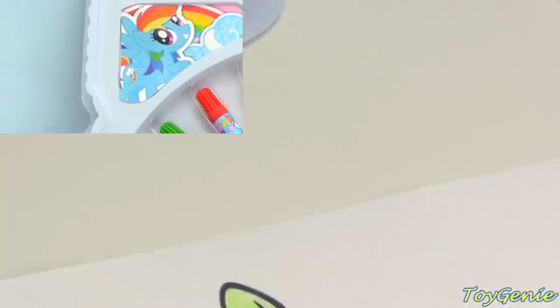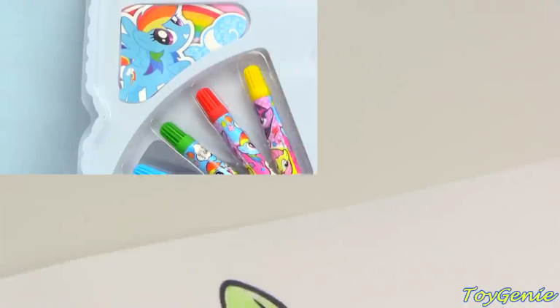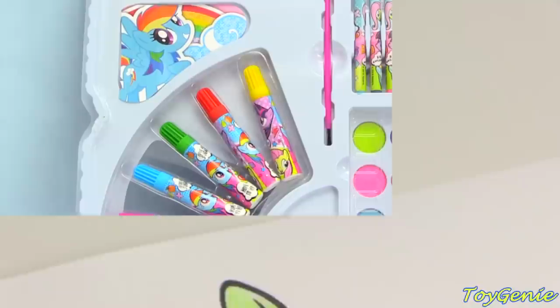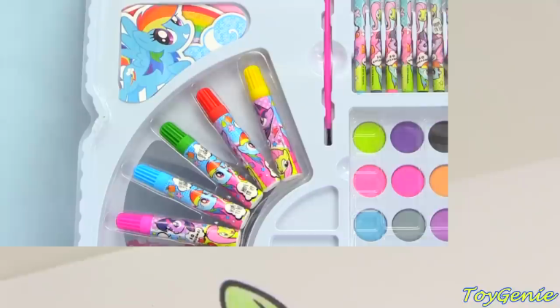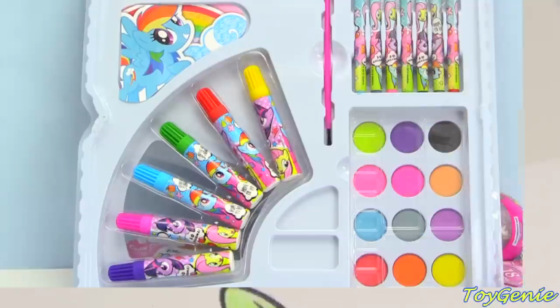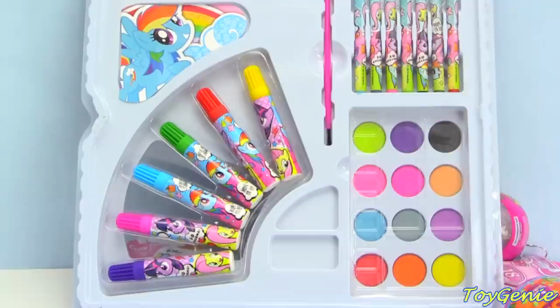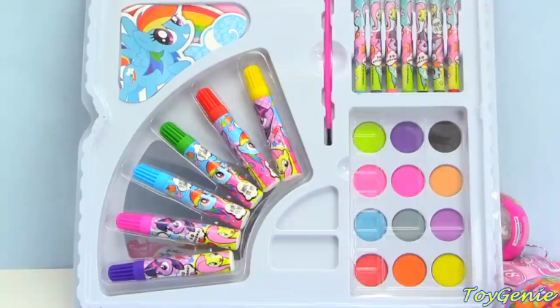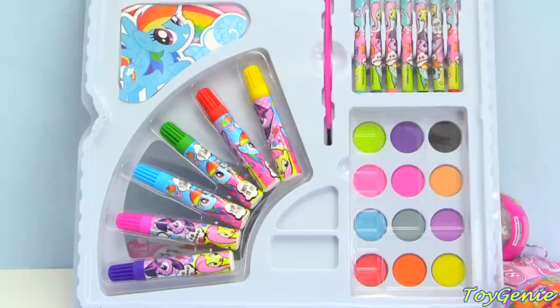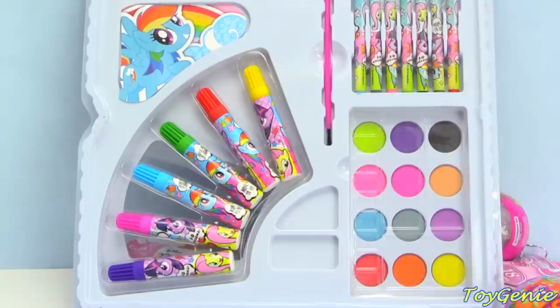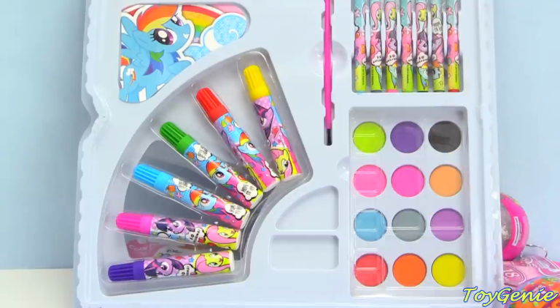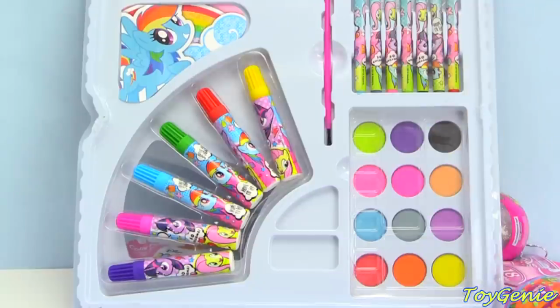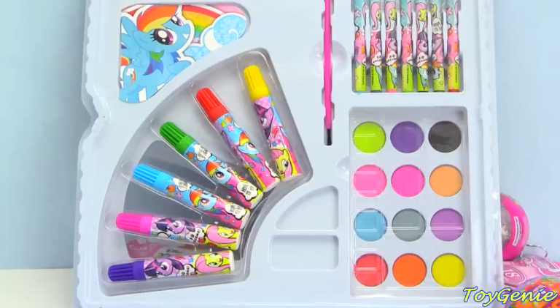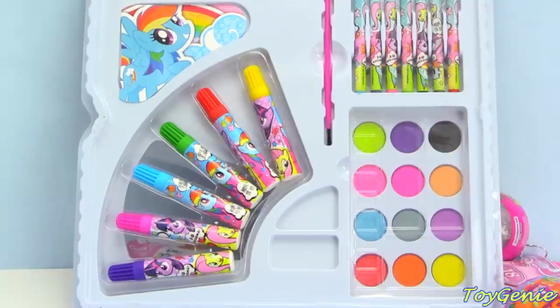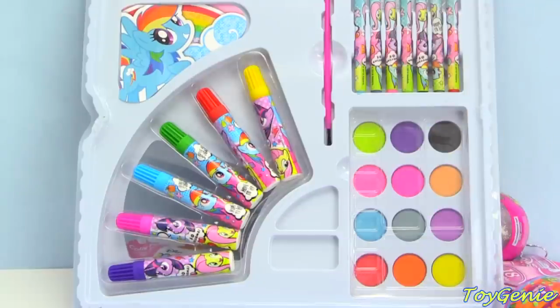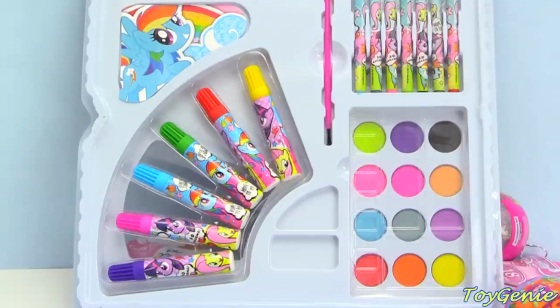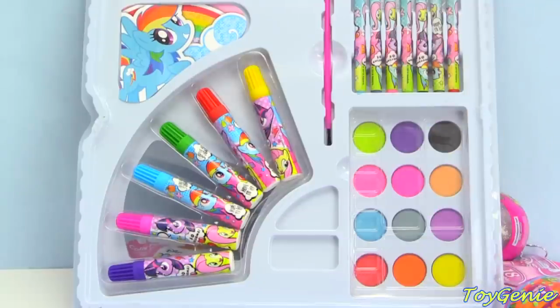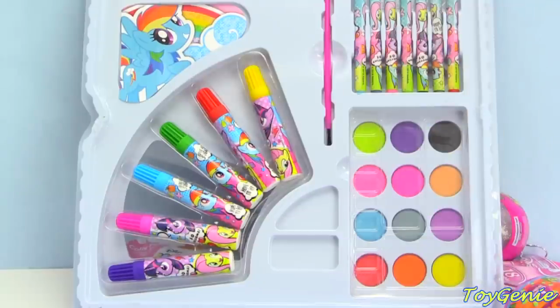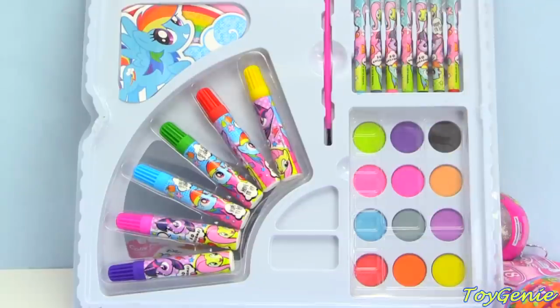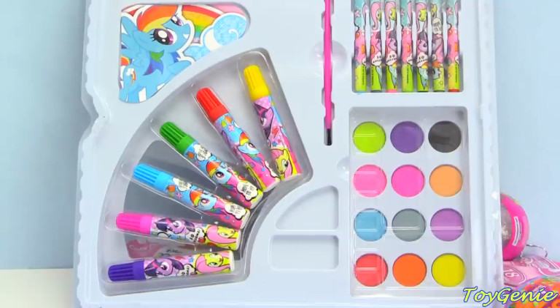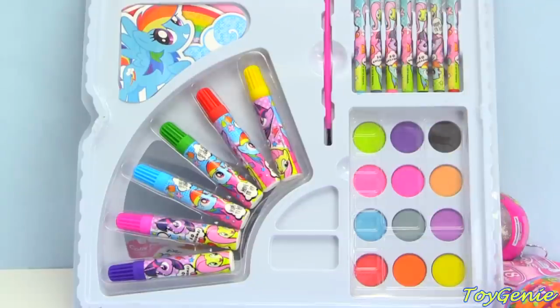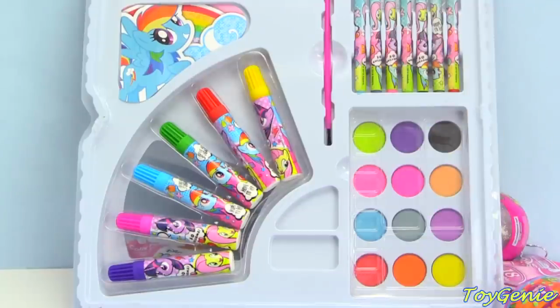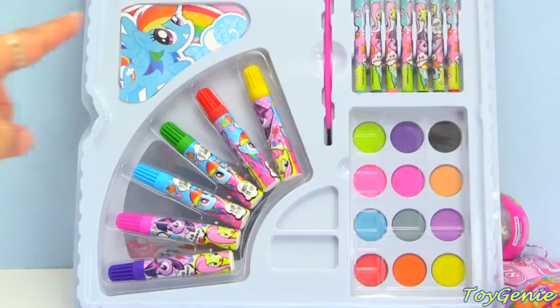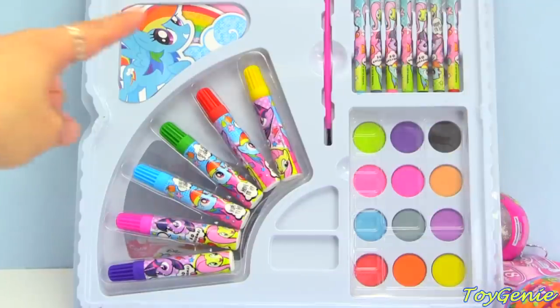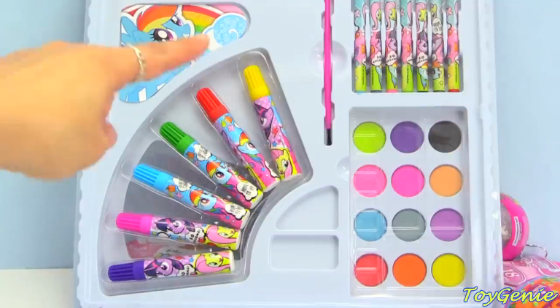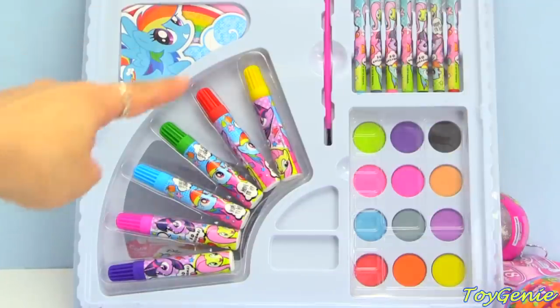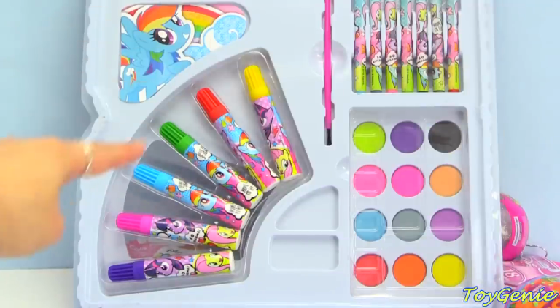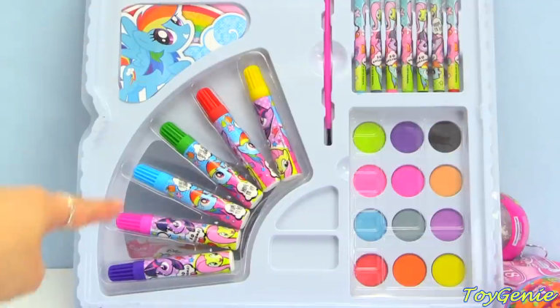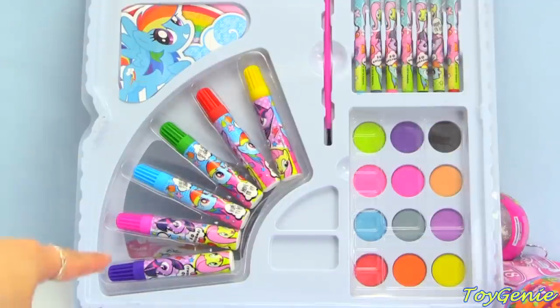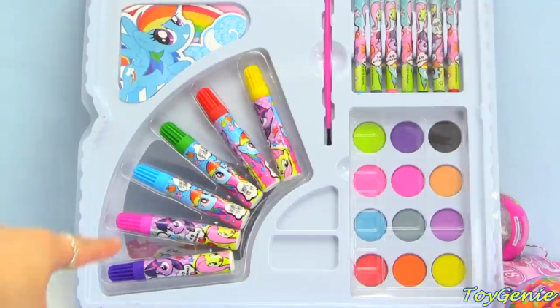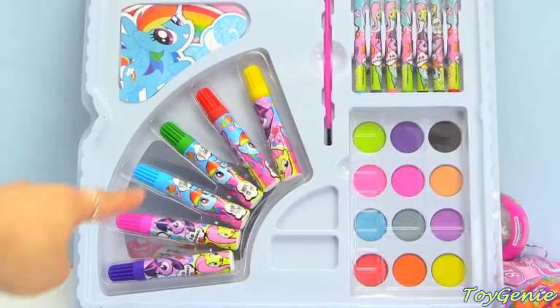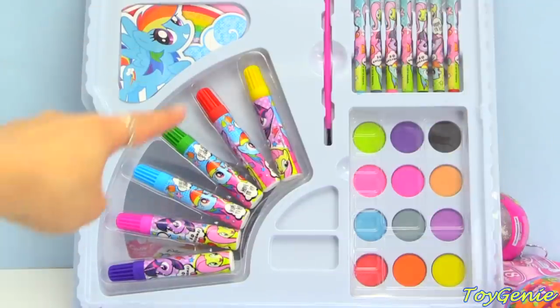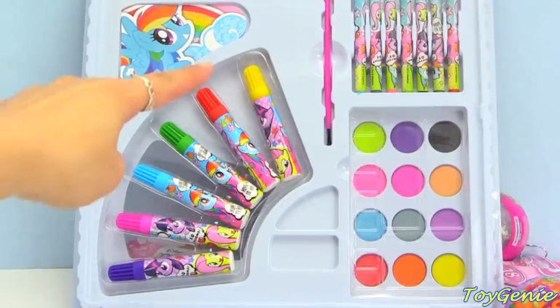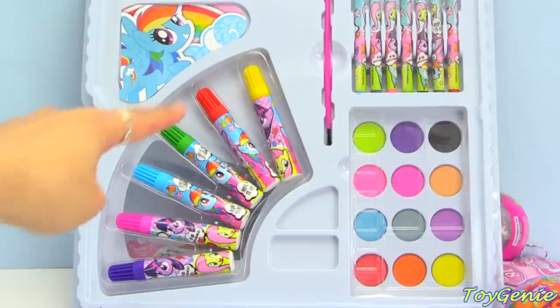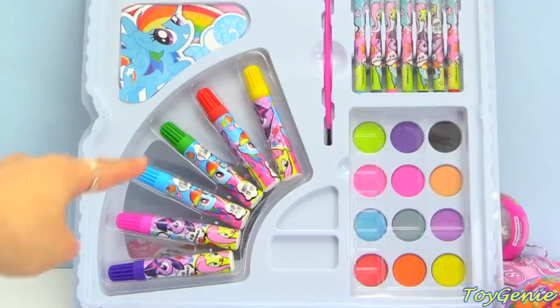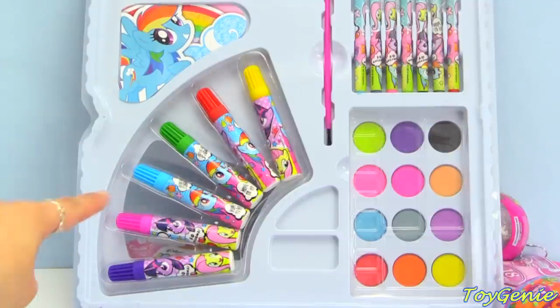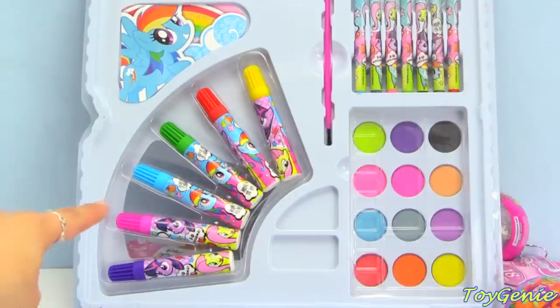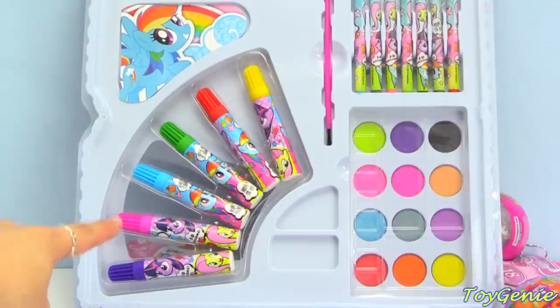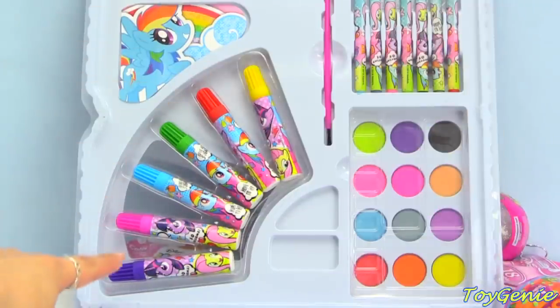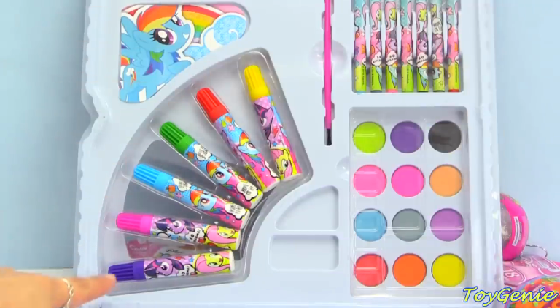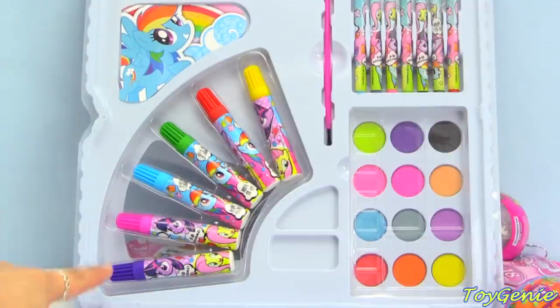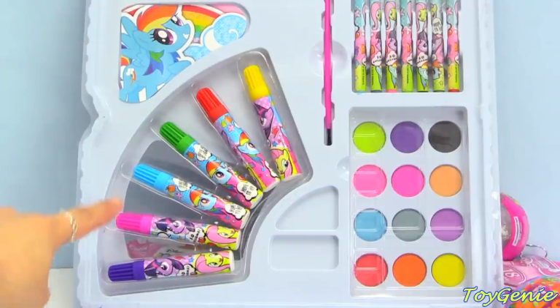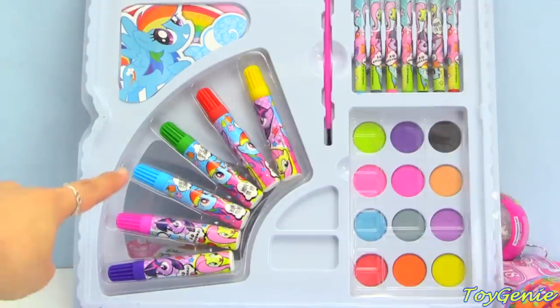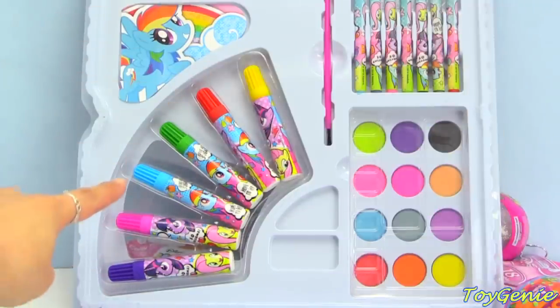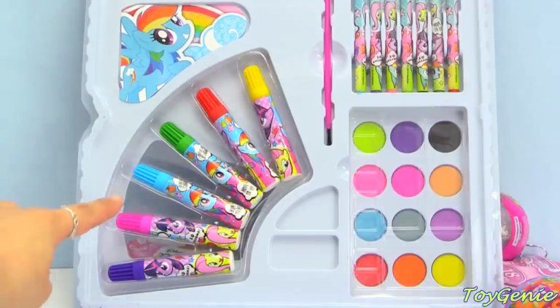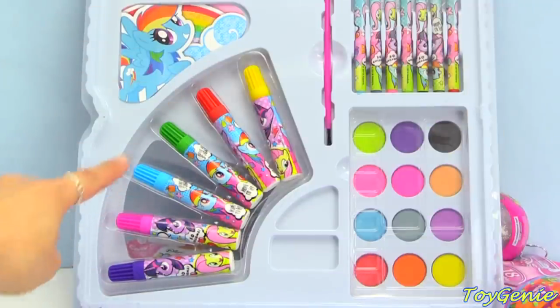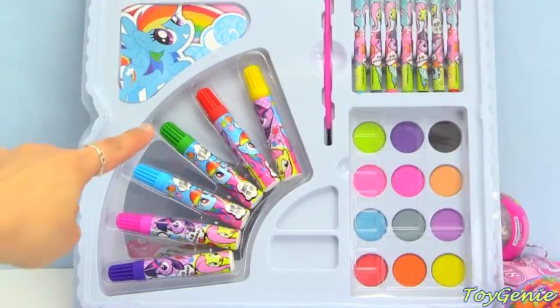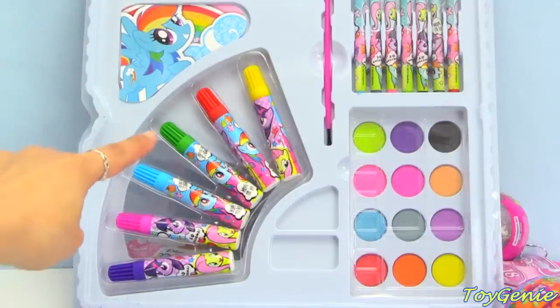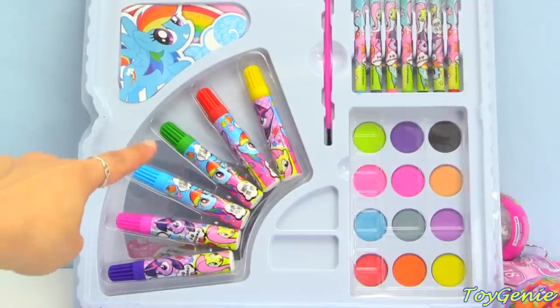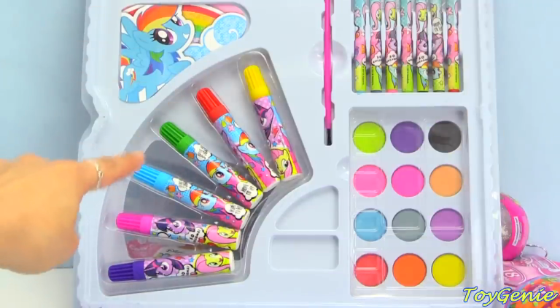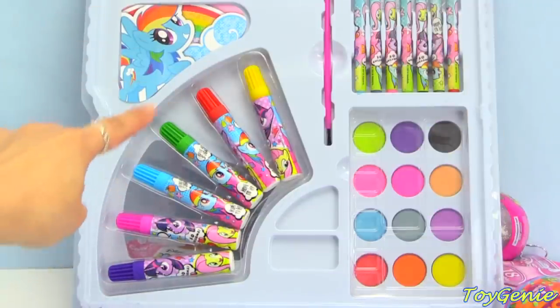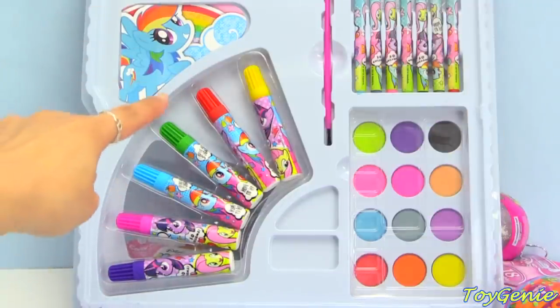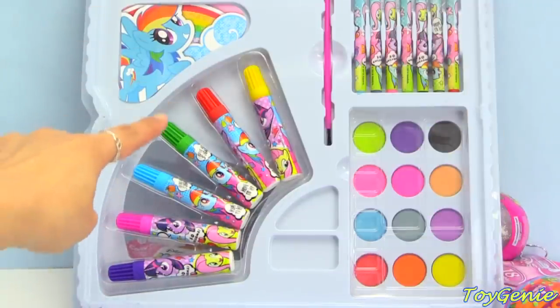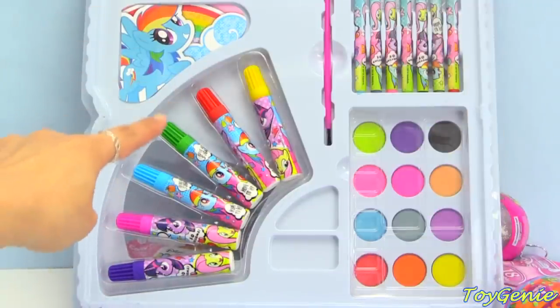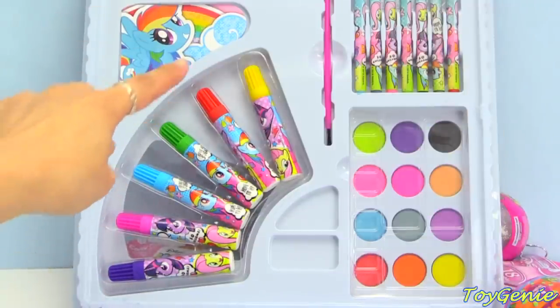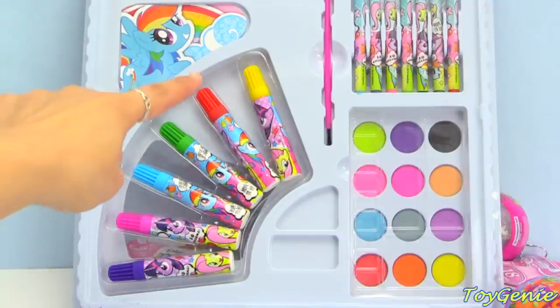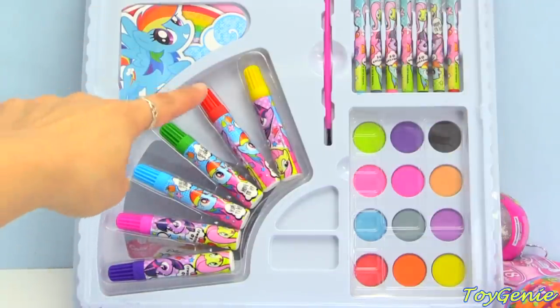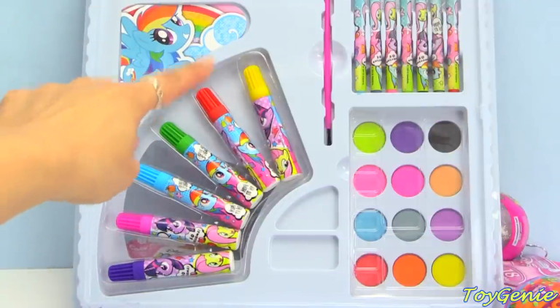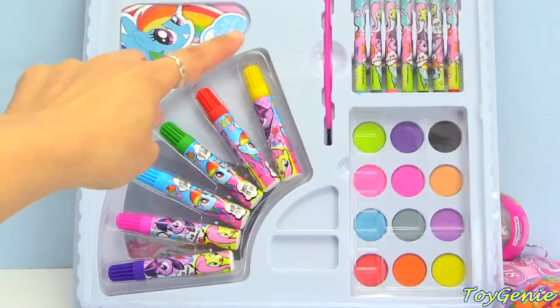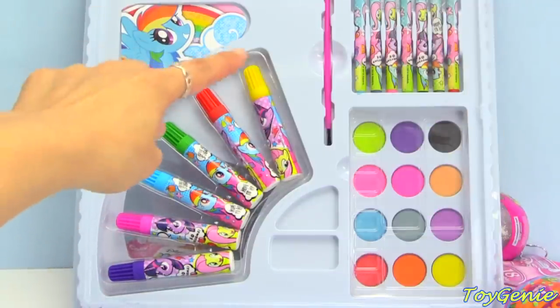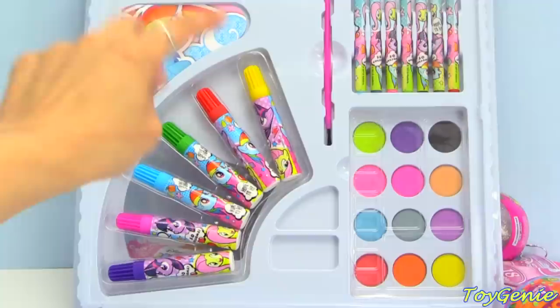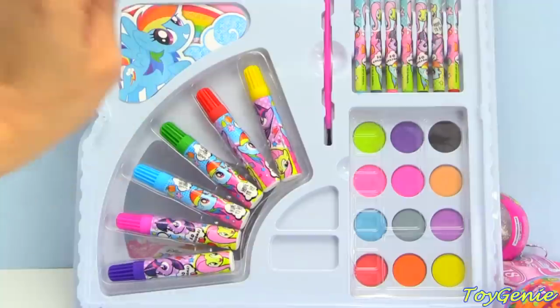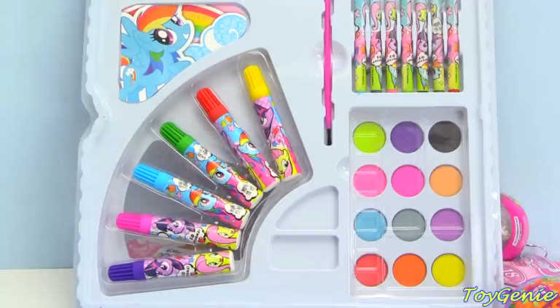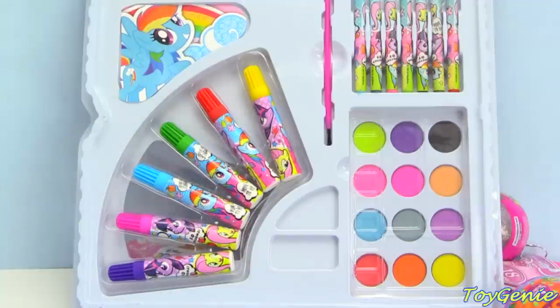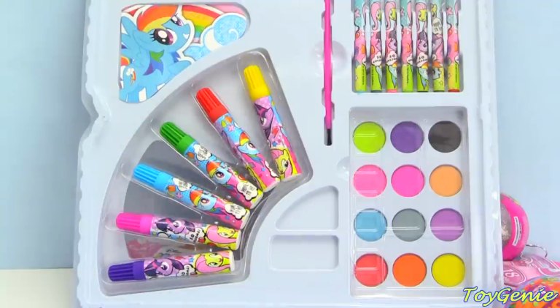On the top part of the set you can see that it comes with six different colors. We have purple, pink, blue, green, red, and yellow.